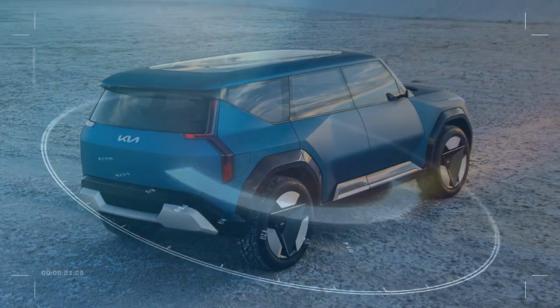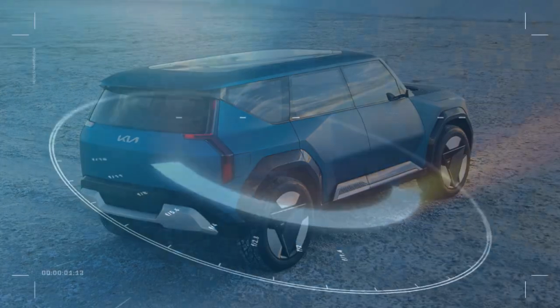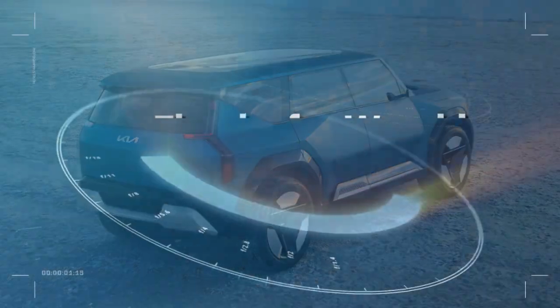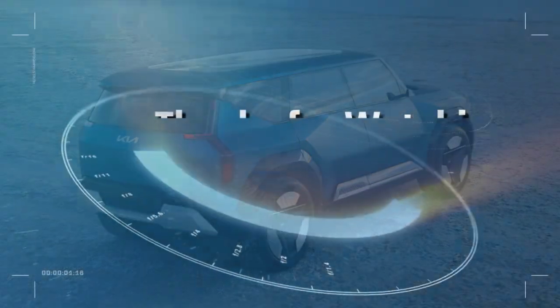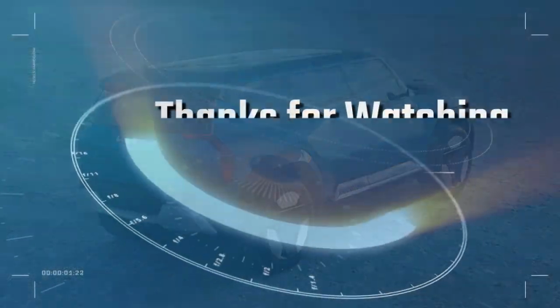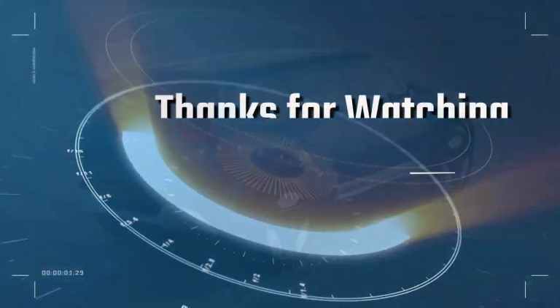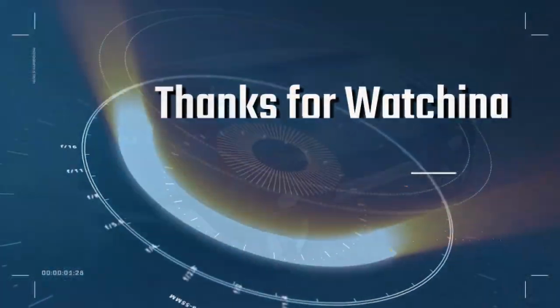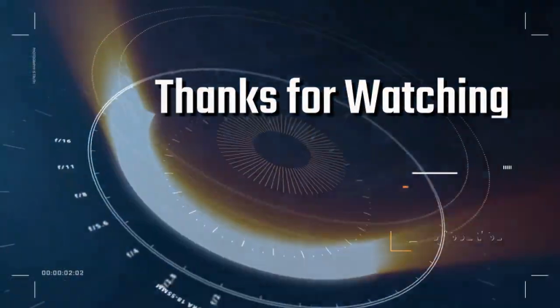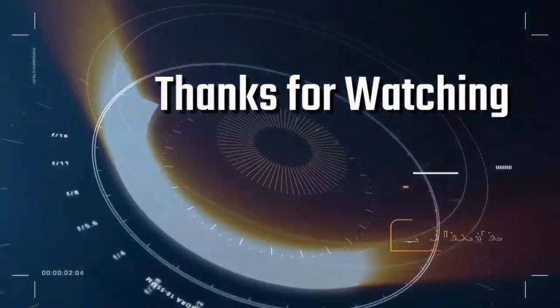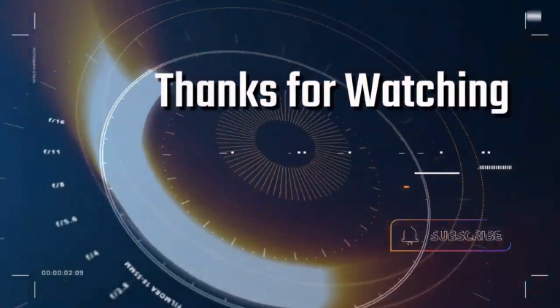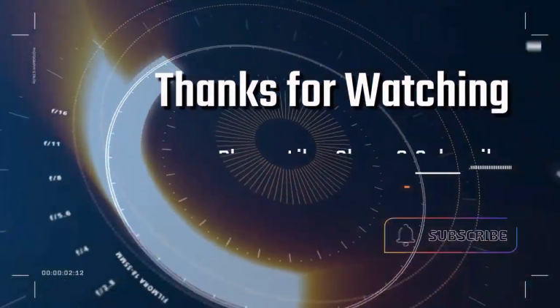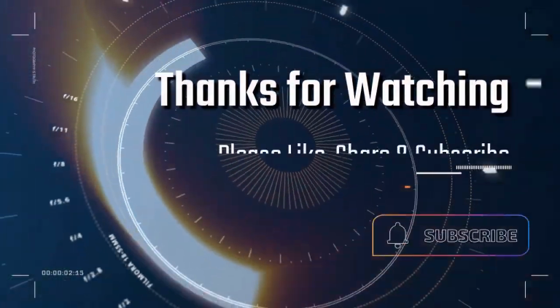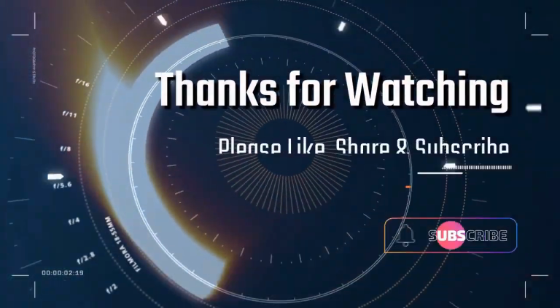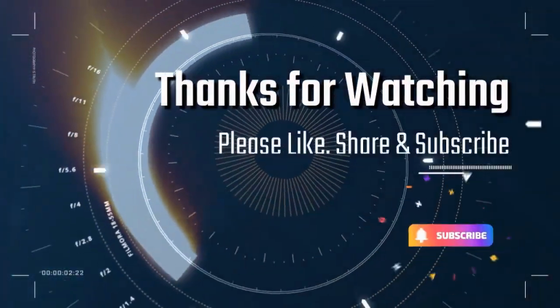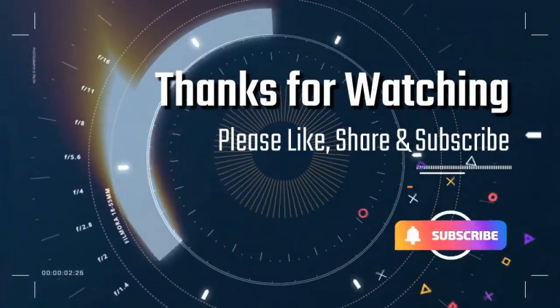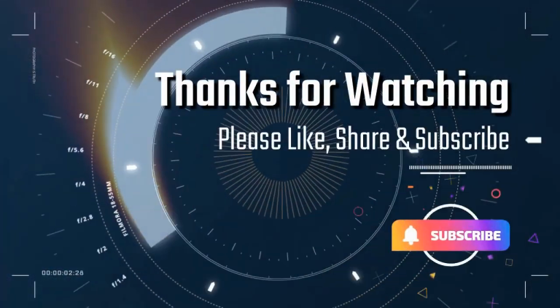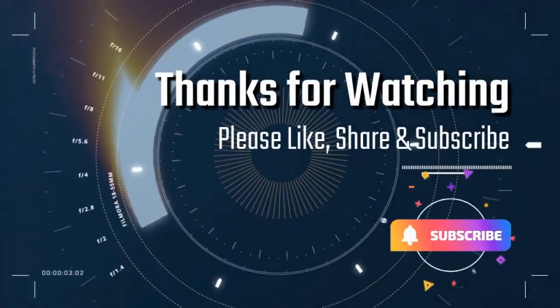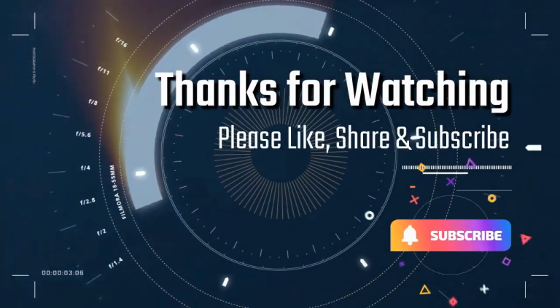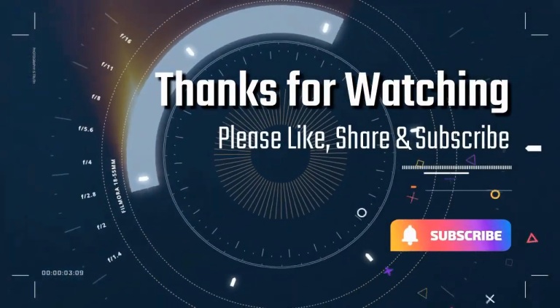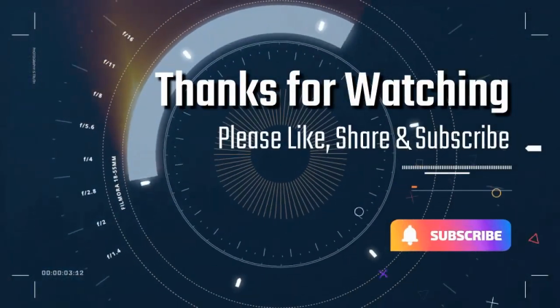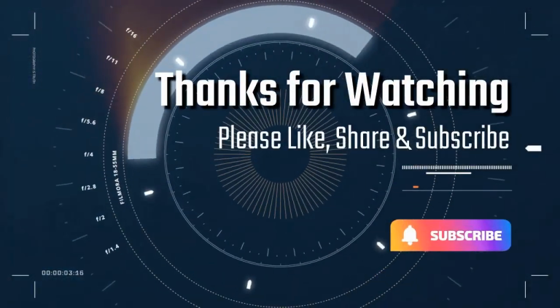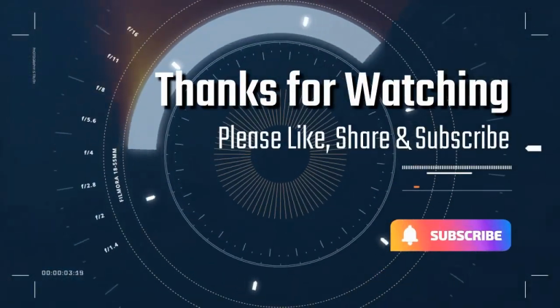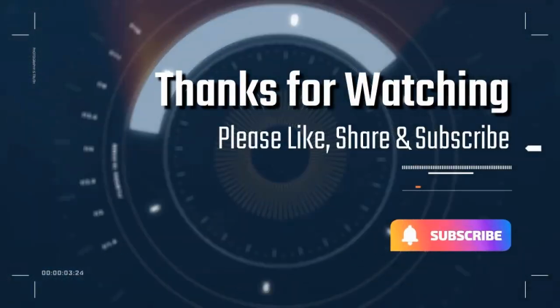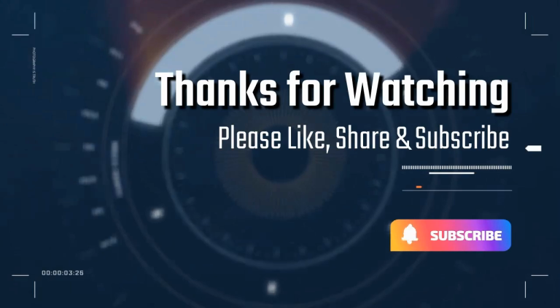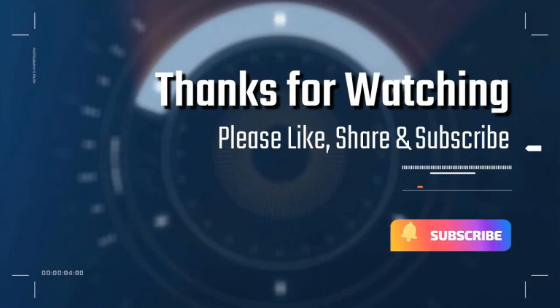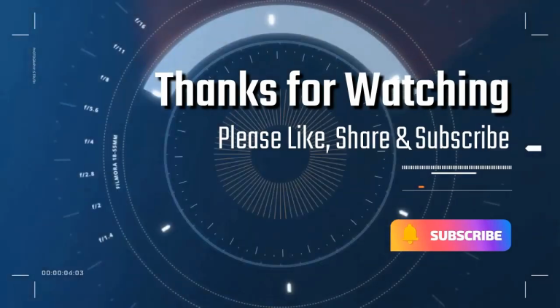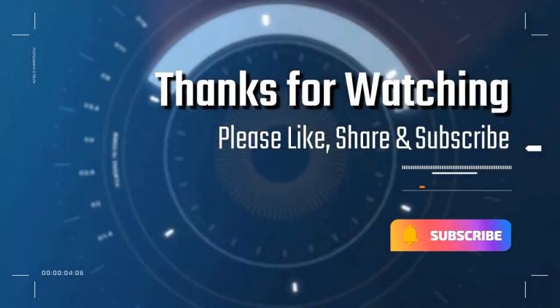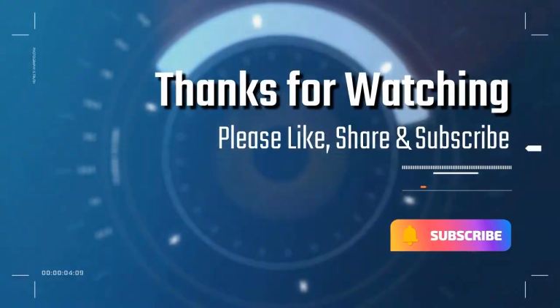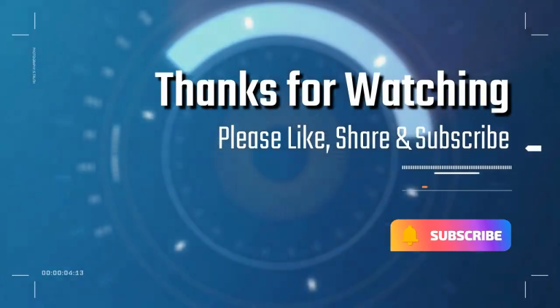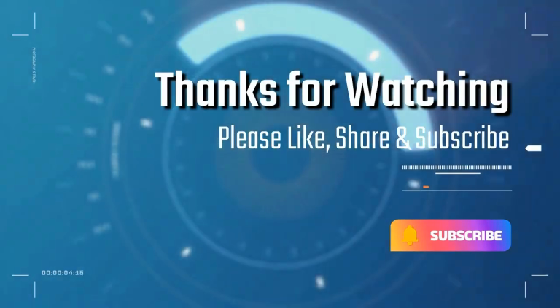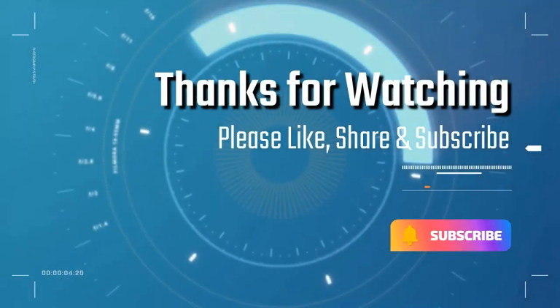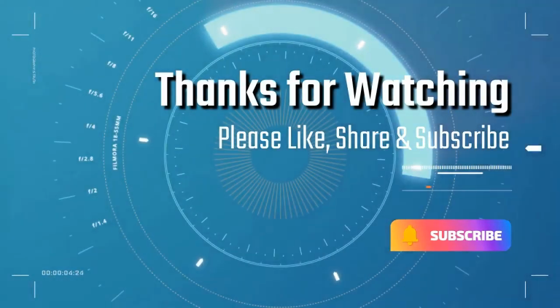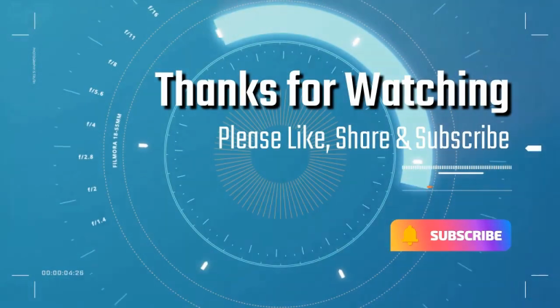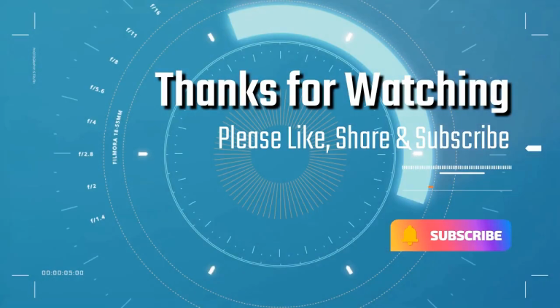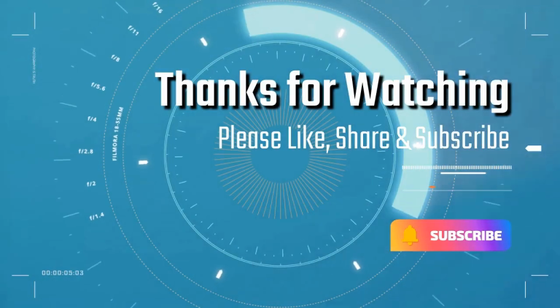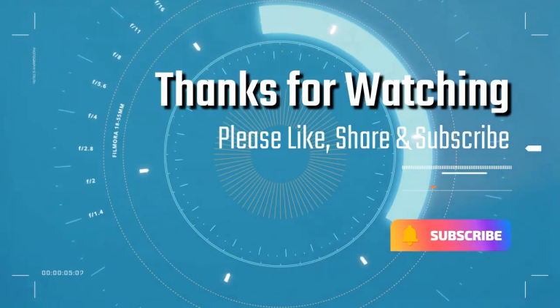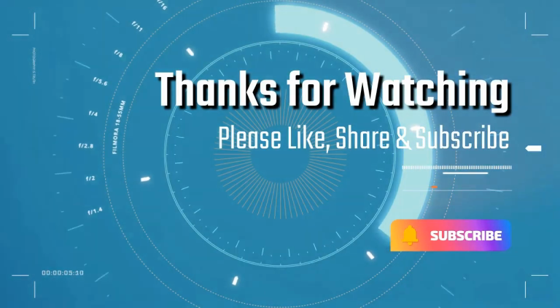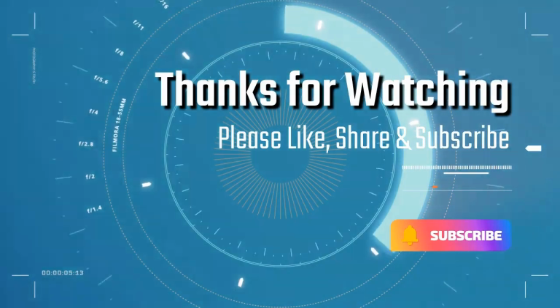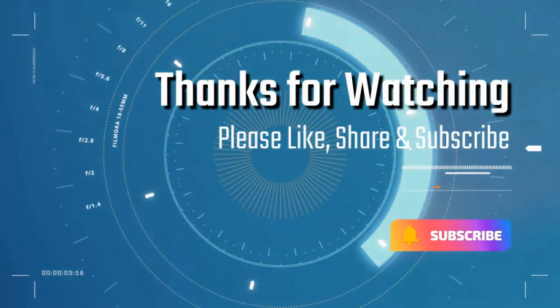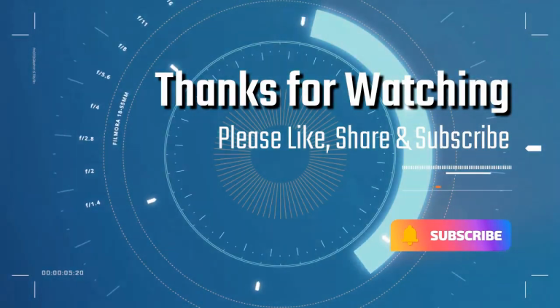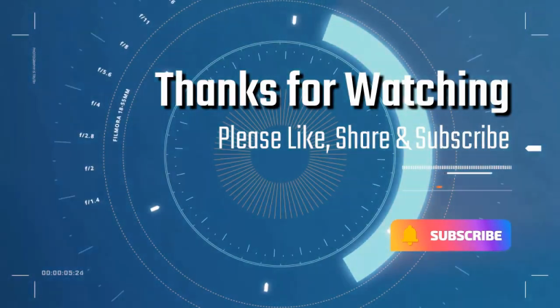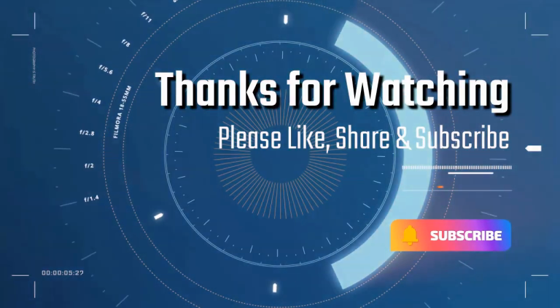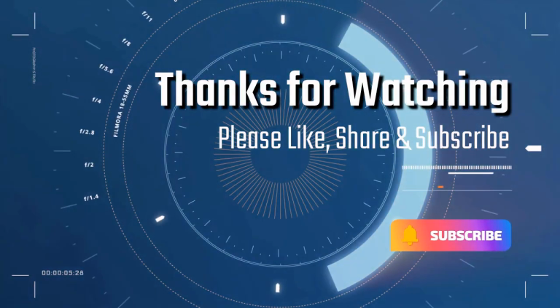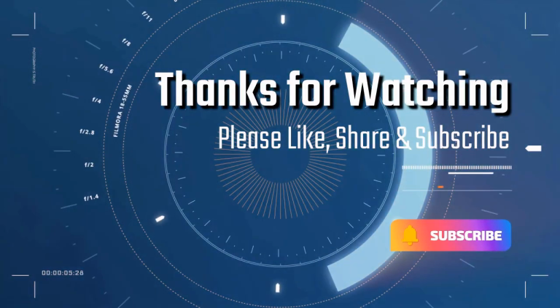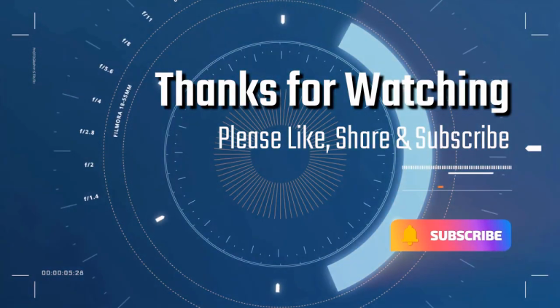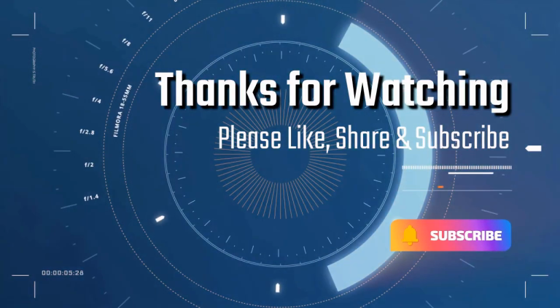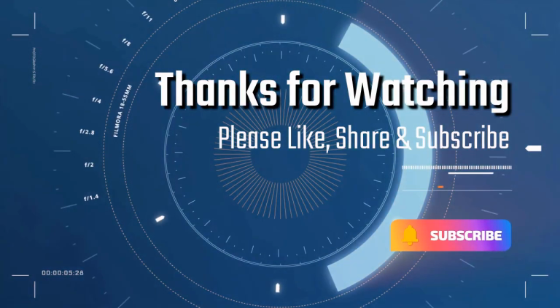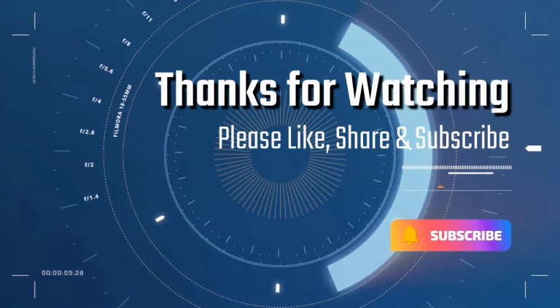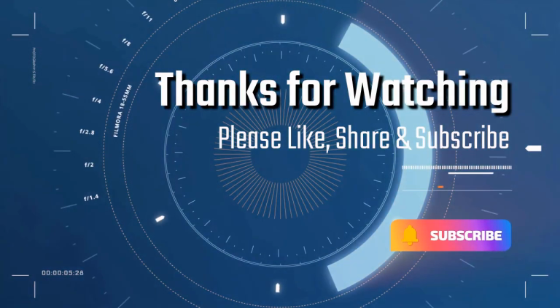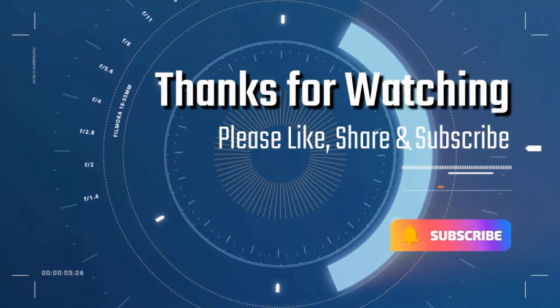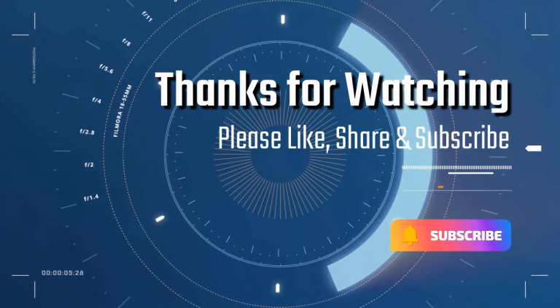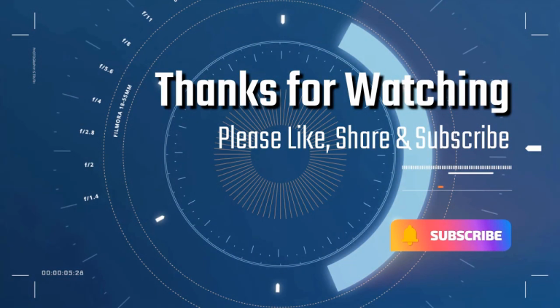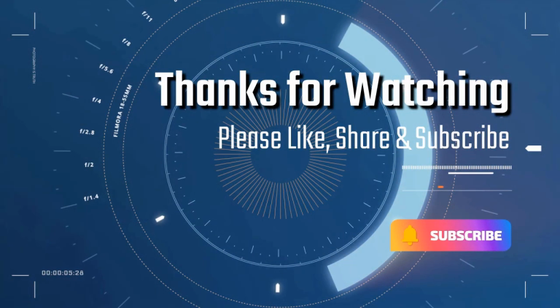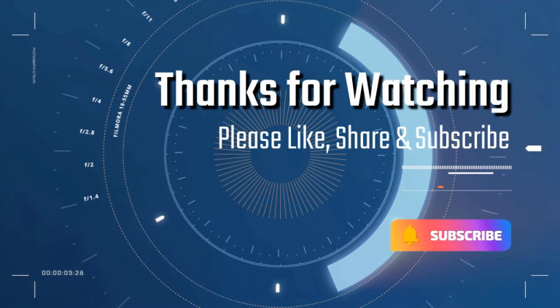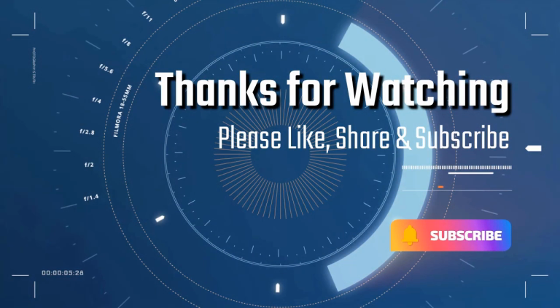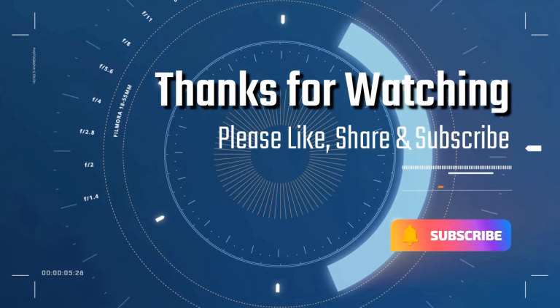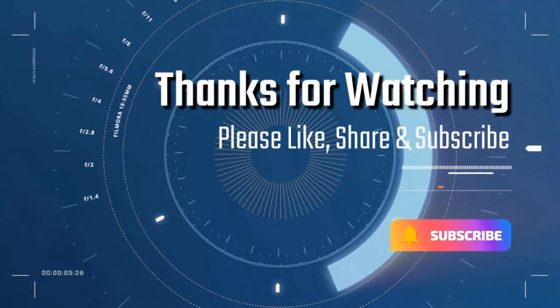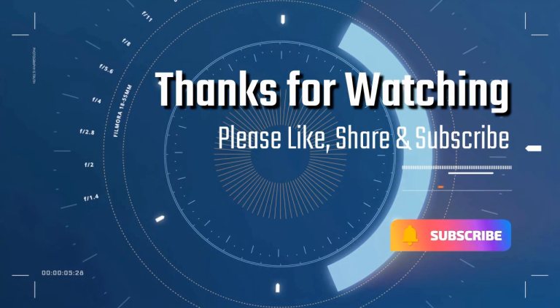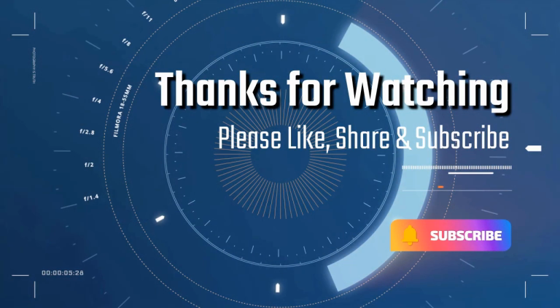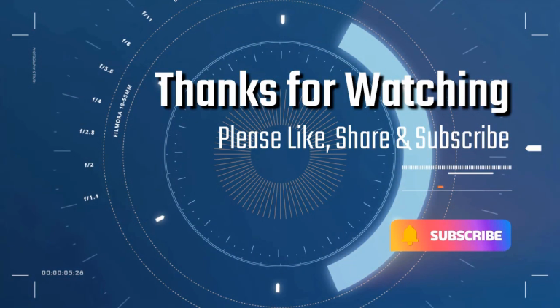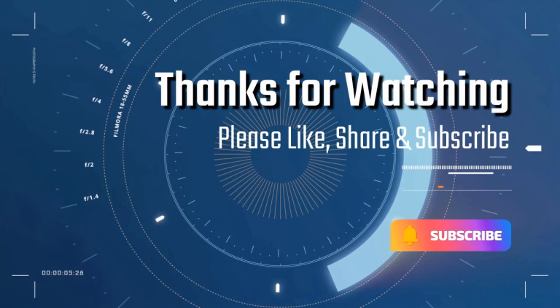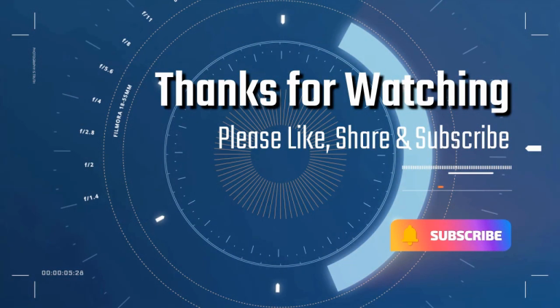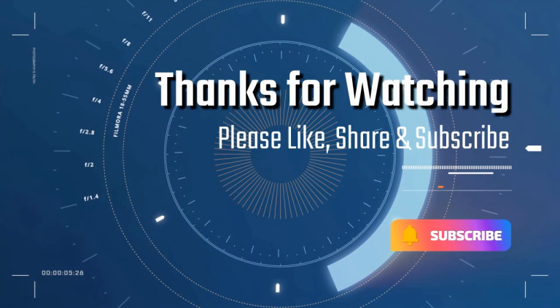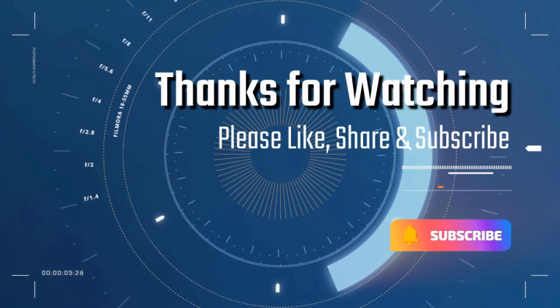Thanks for watching — please like, share and subscribe if you like videos like this. Thank you.